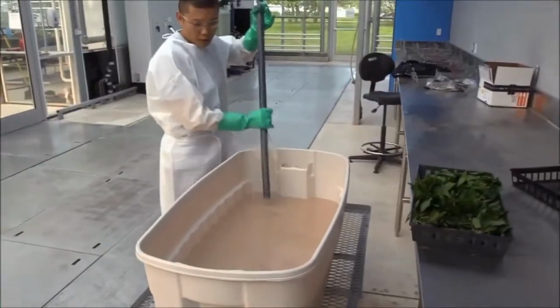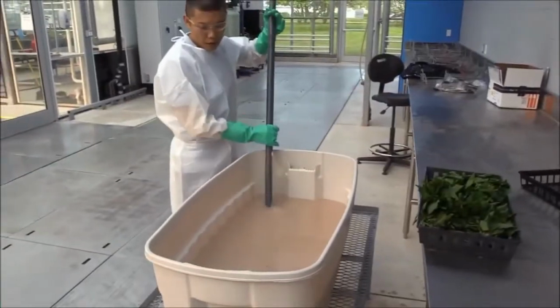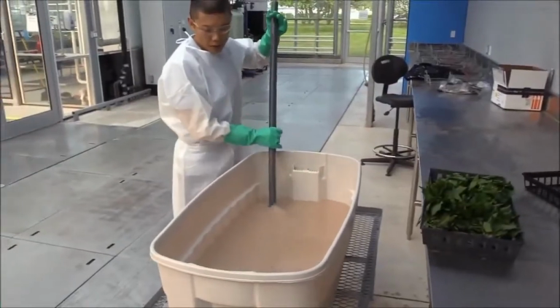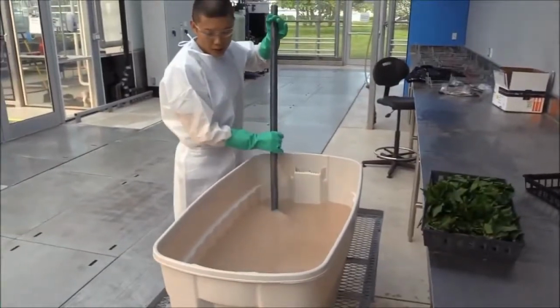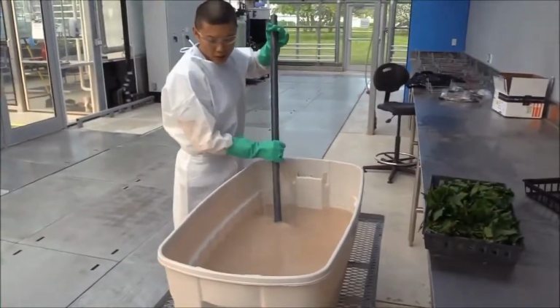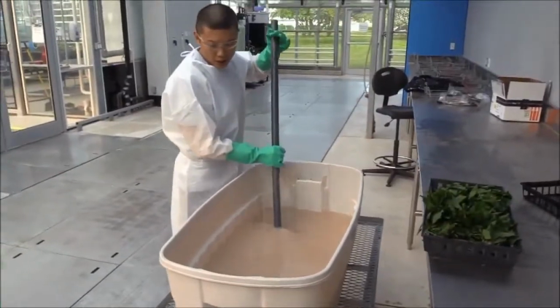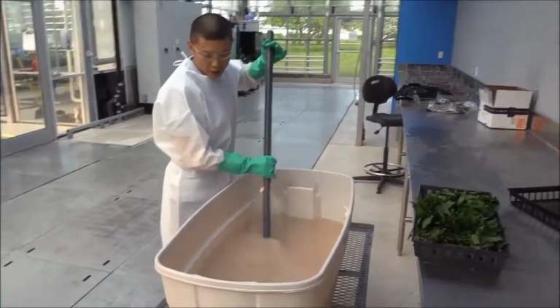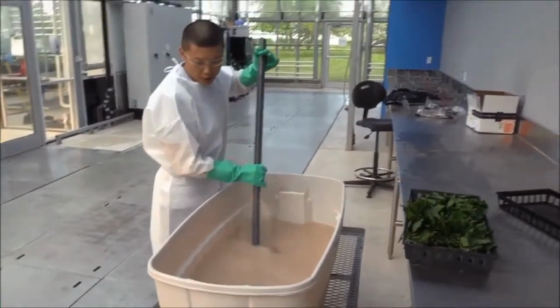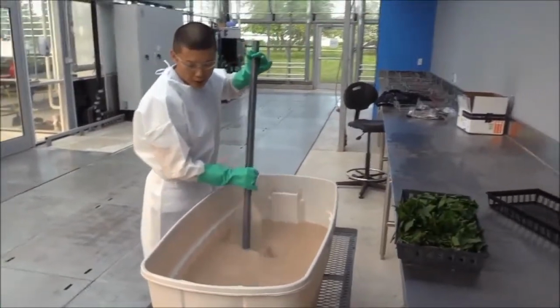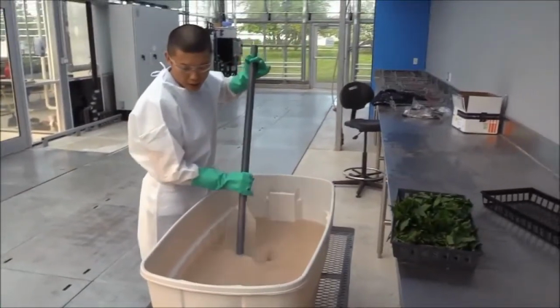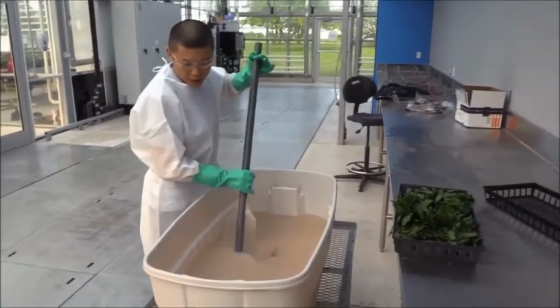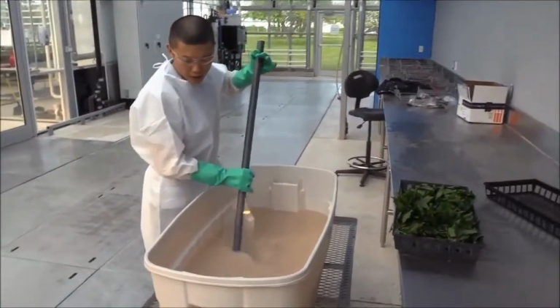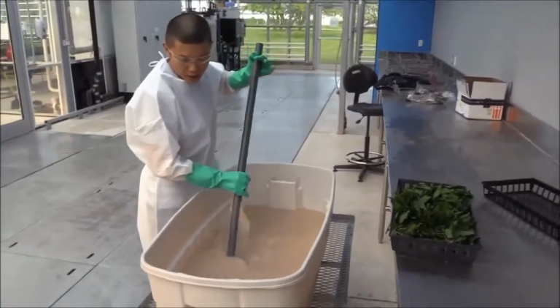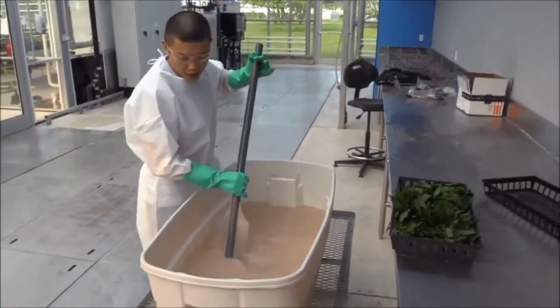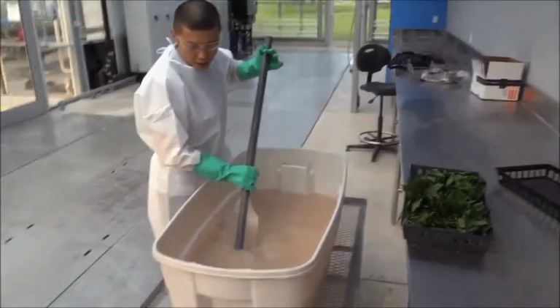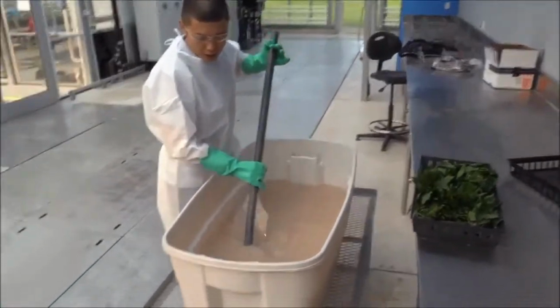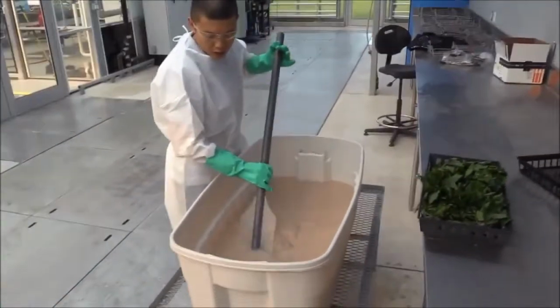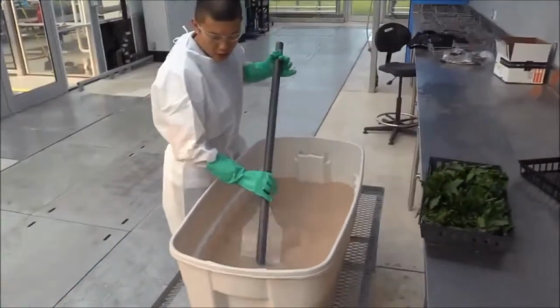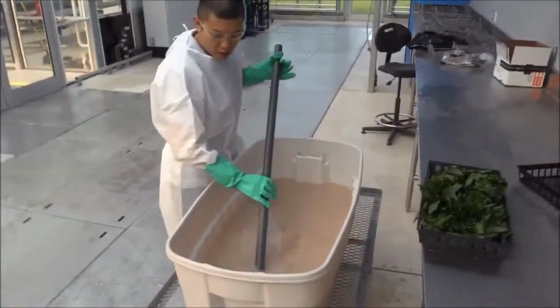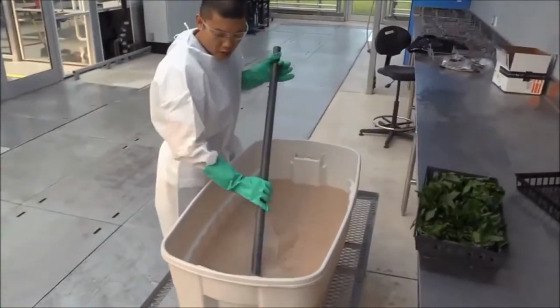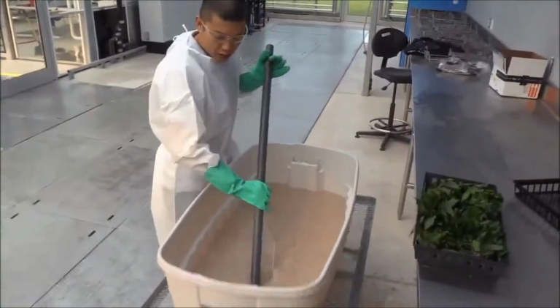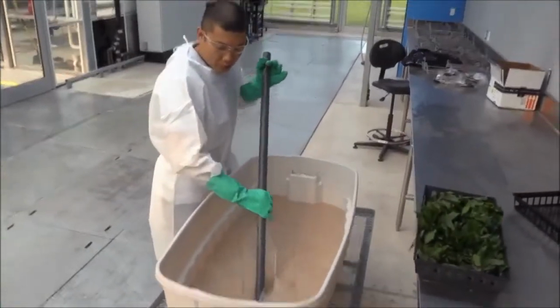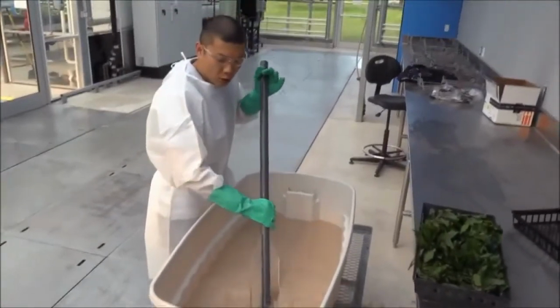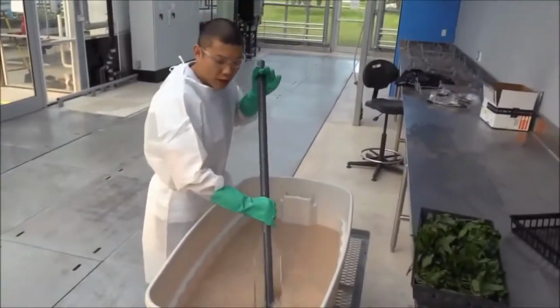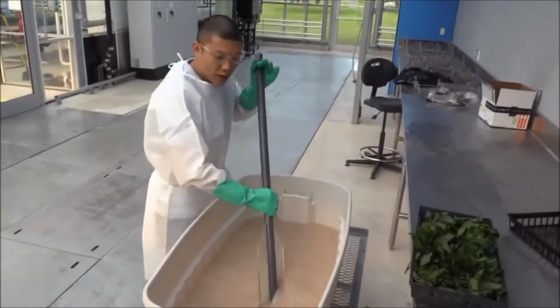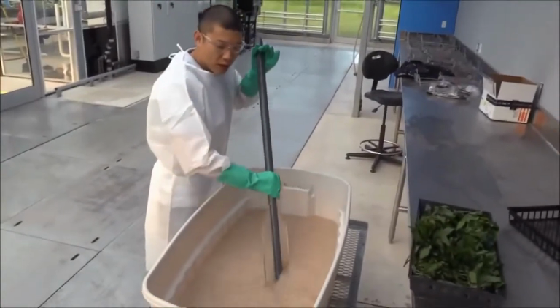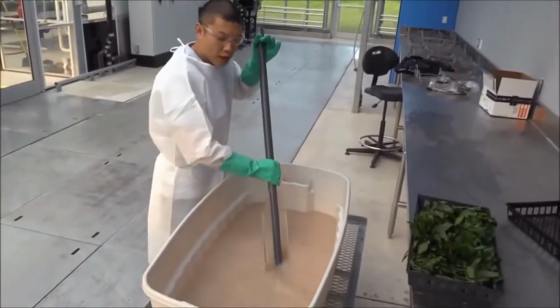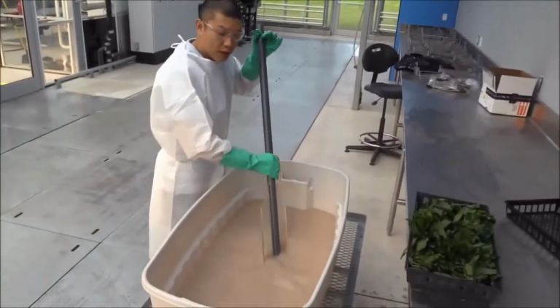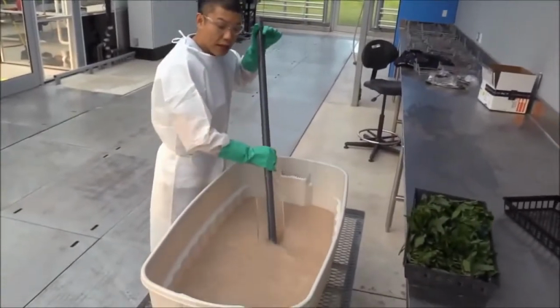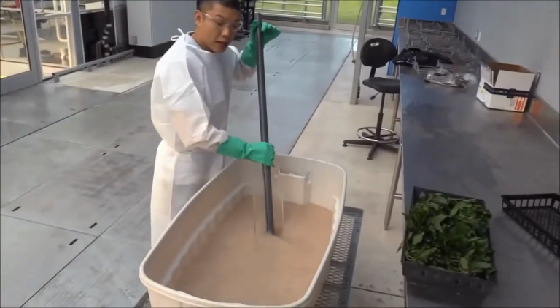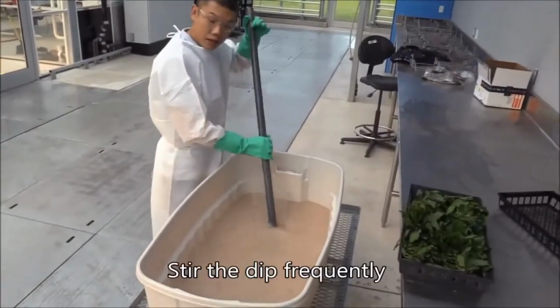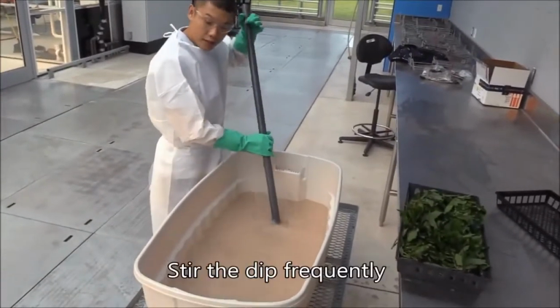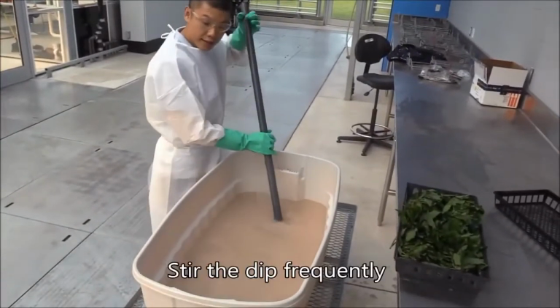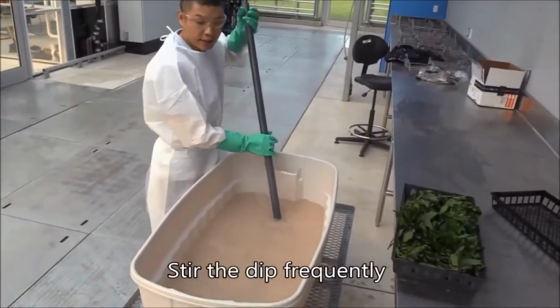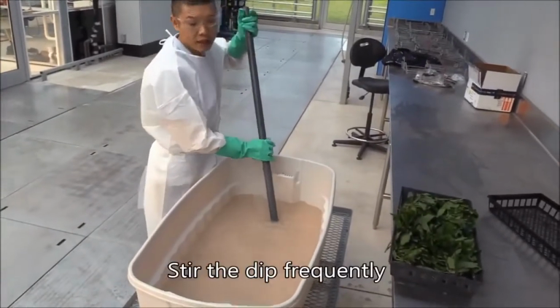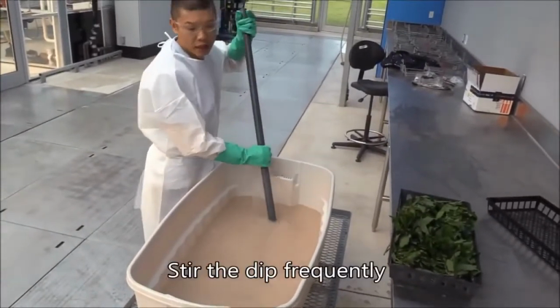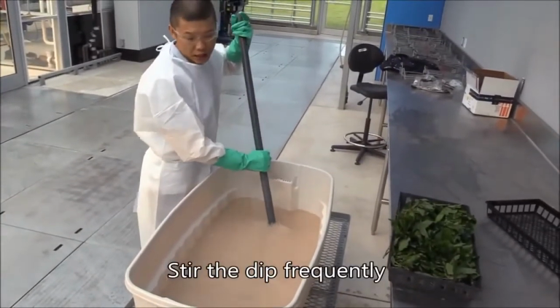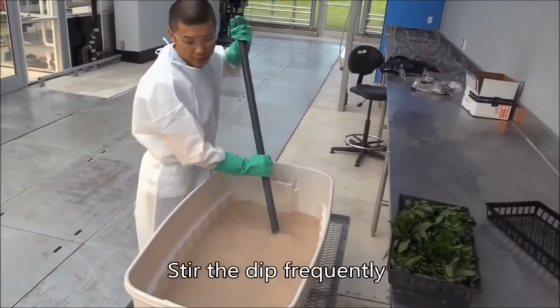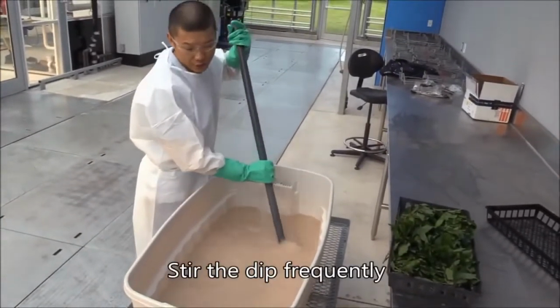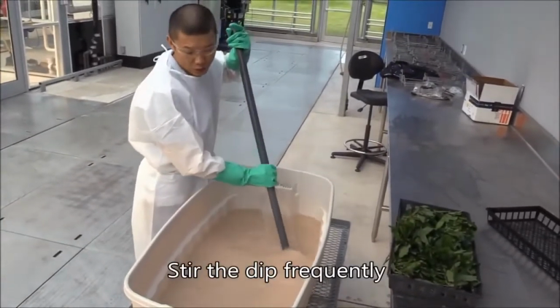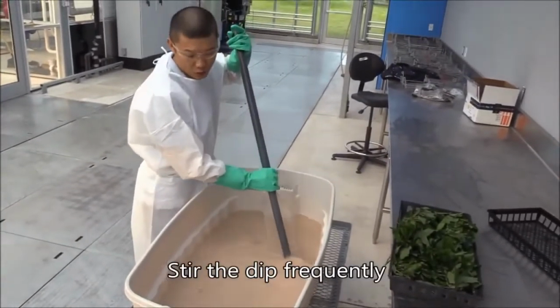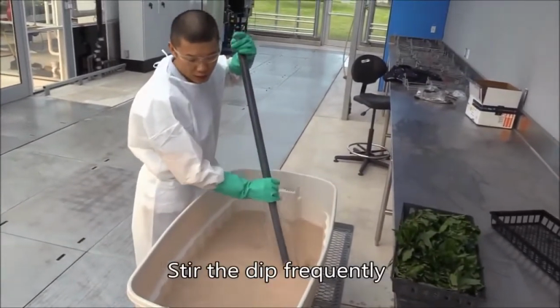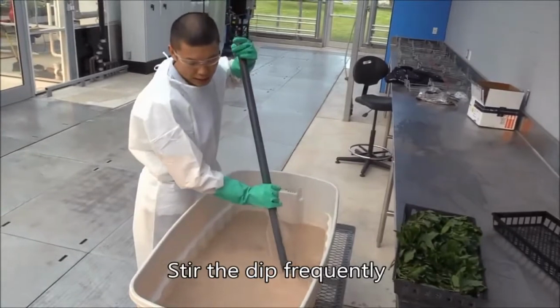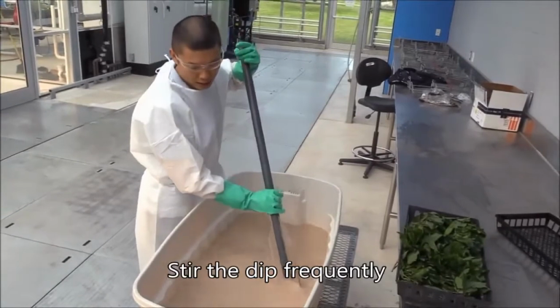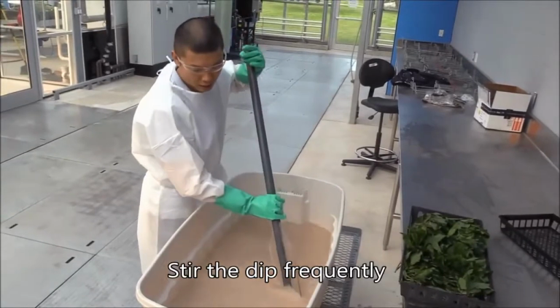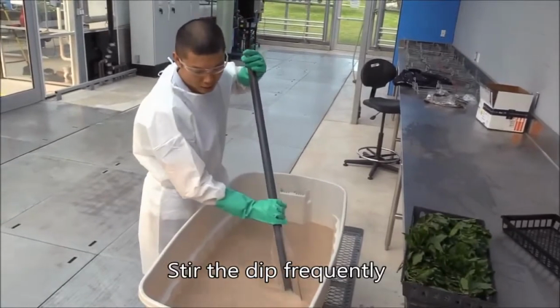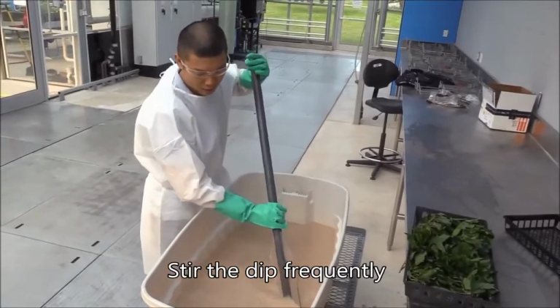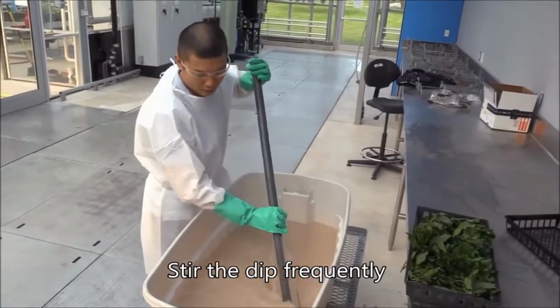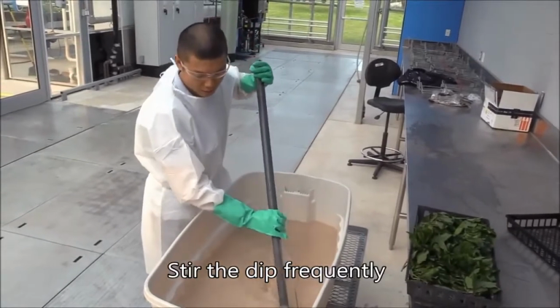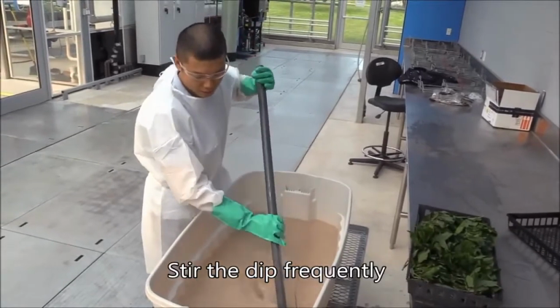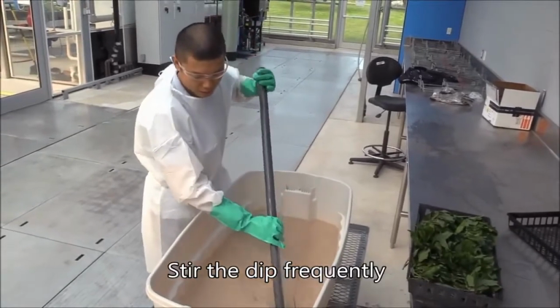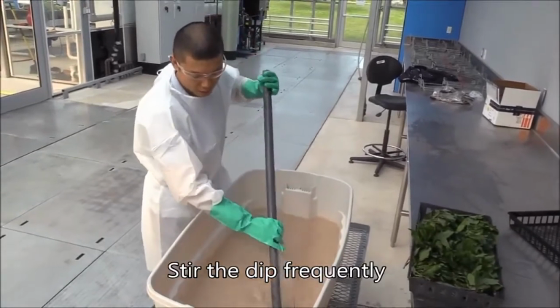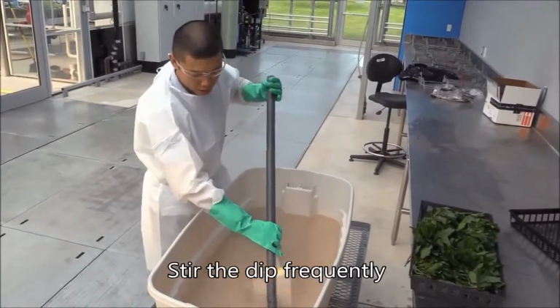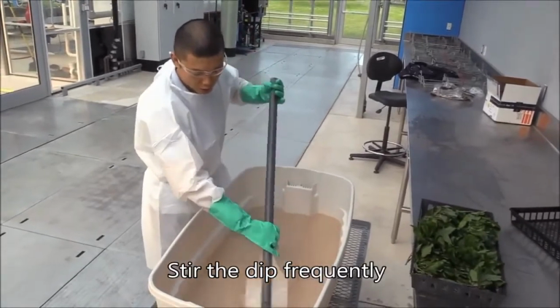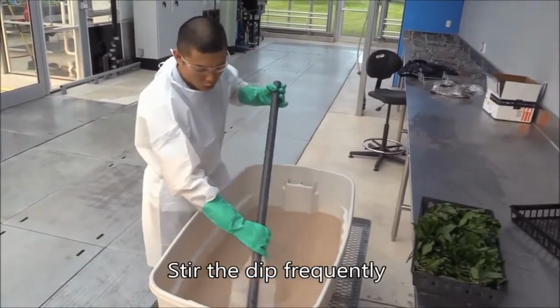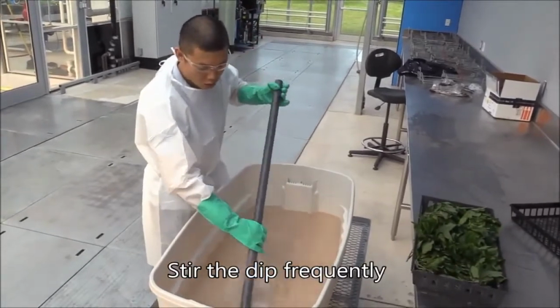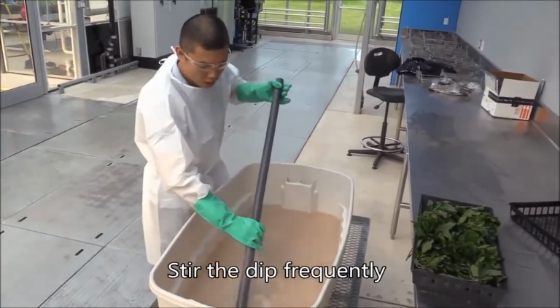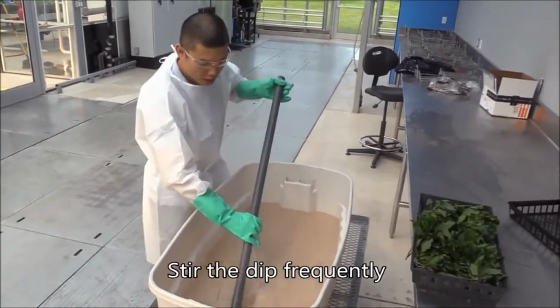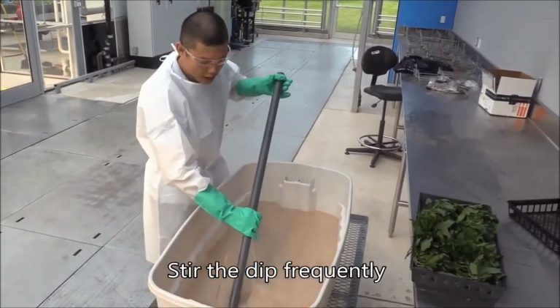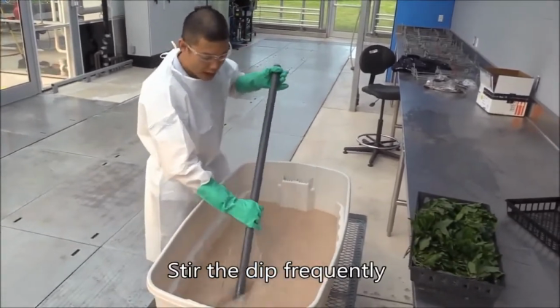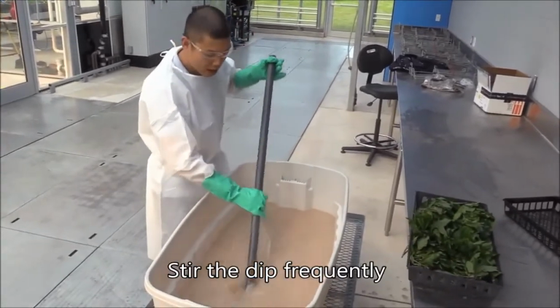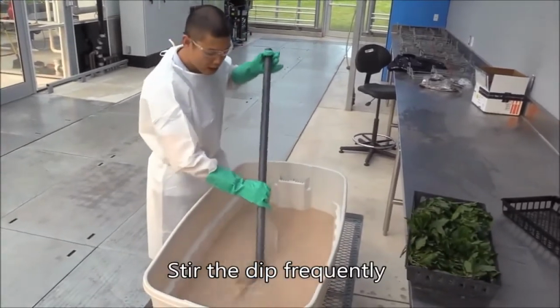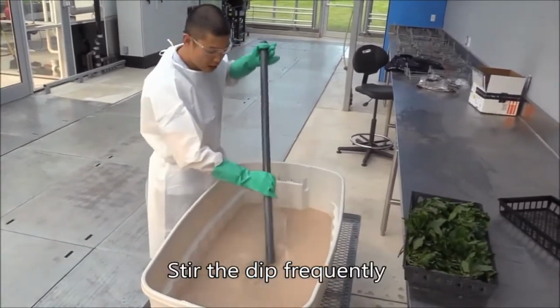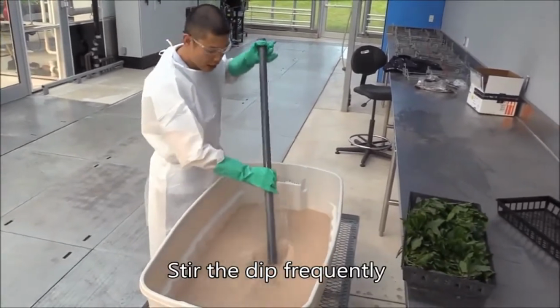Many products tend to settle on the bottom of the tank. It is important to stir the dip frequently to keep the products in suspension.